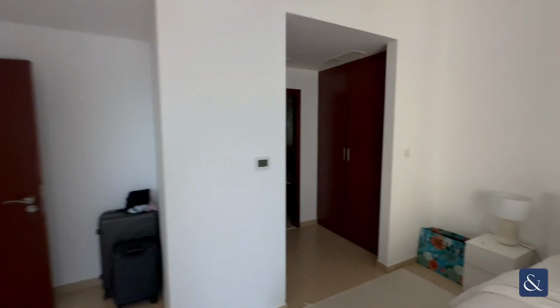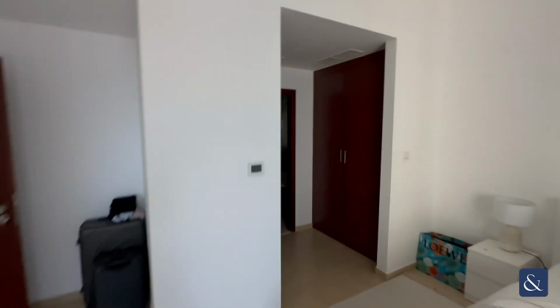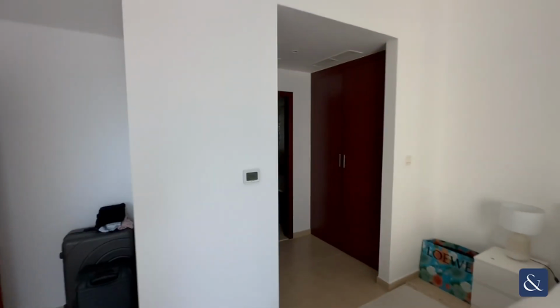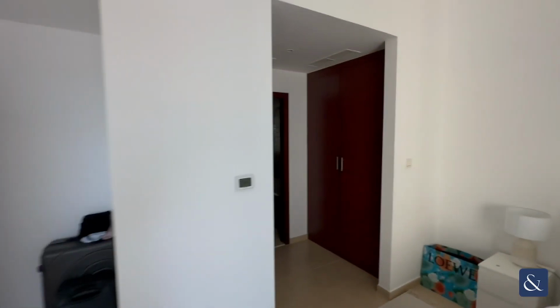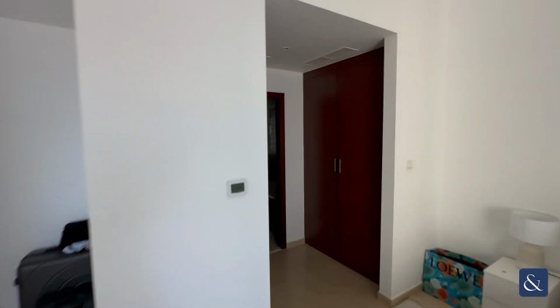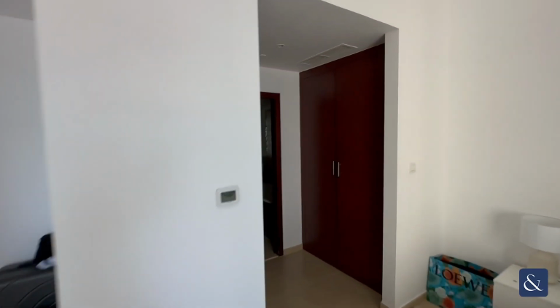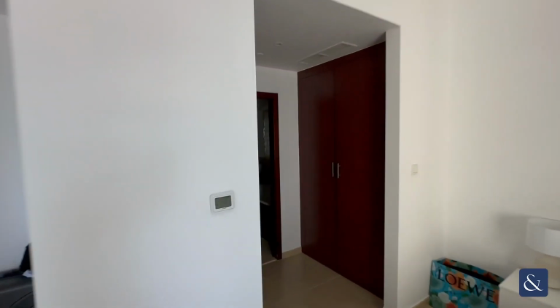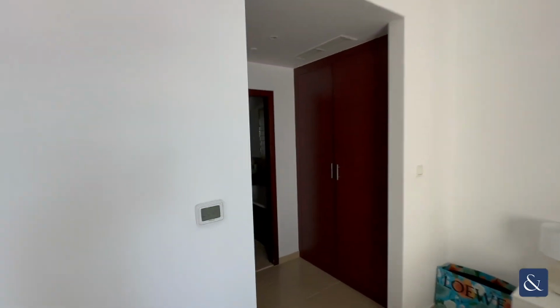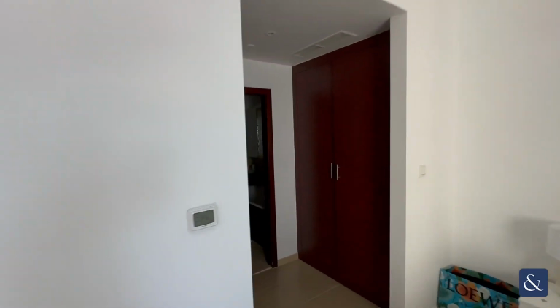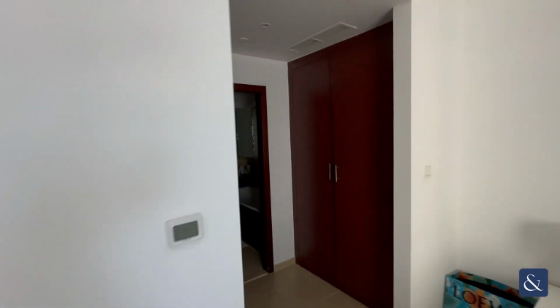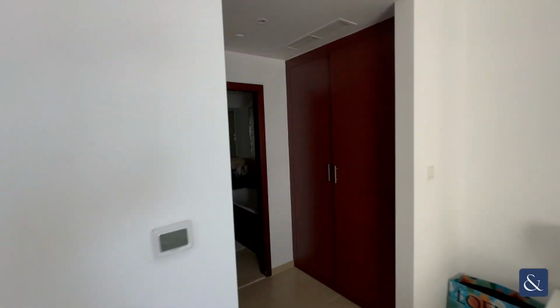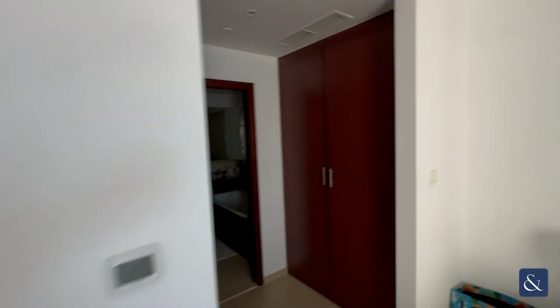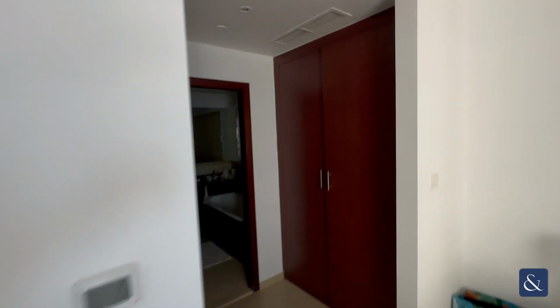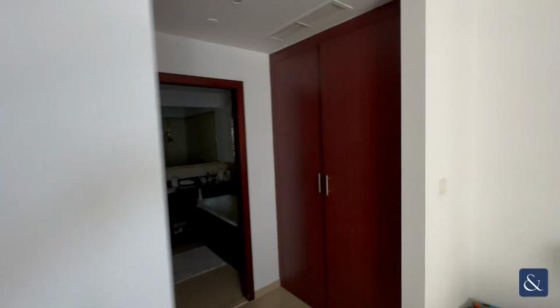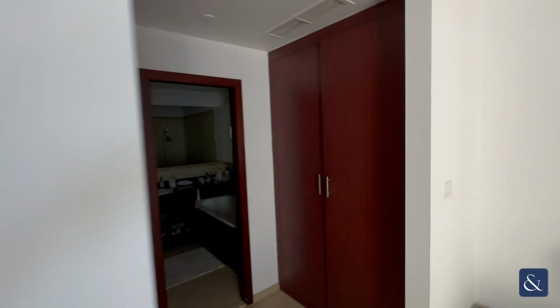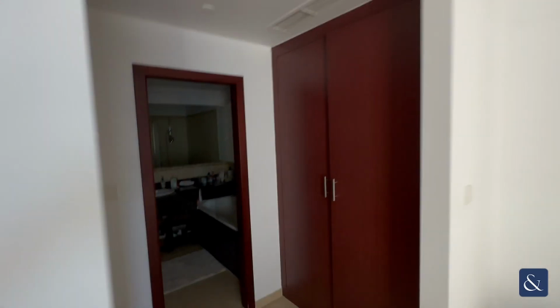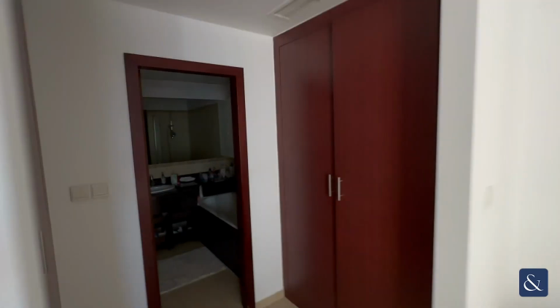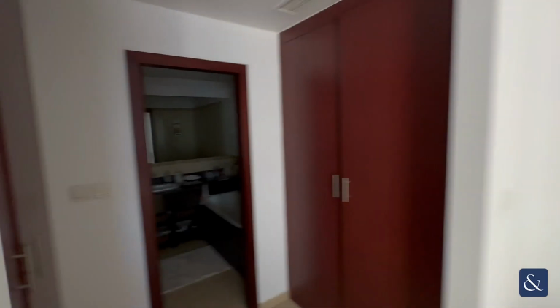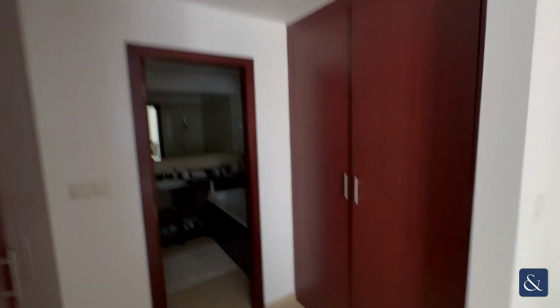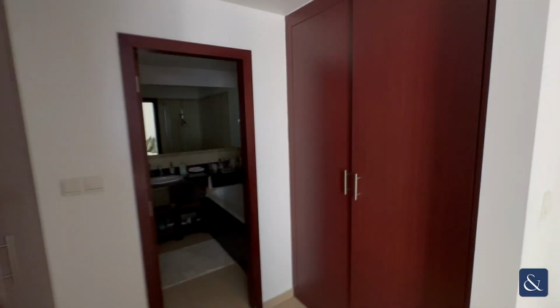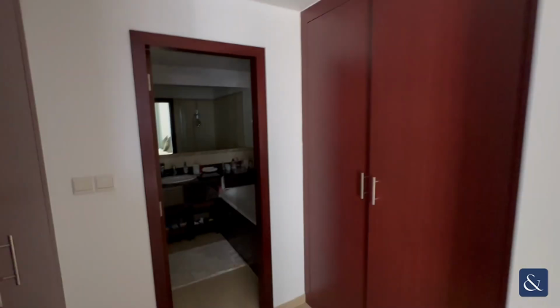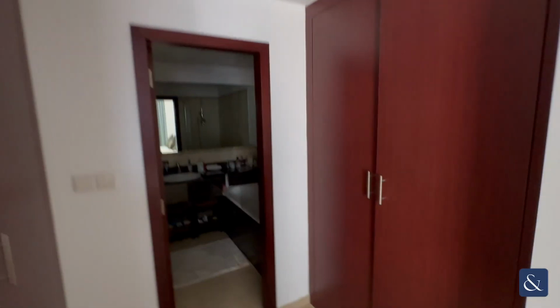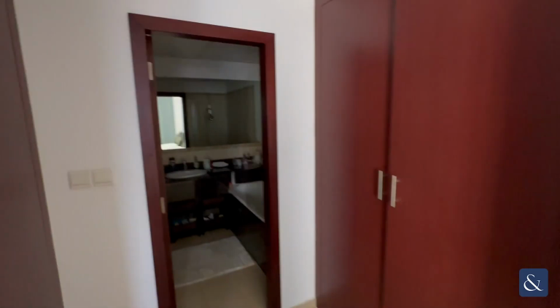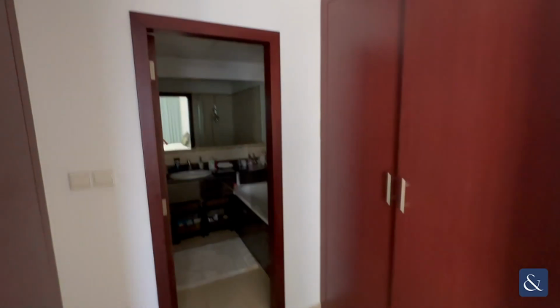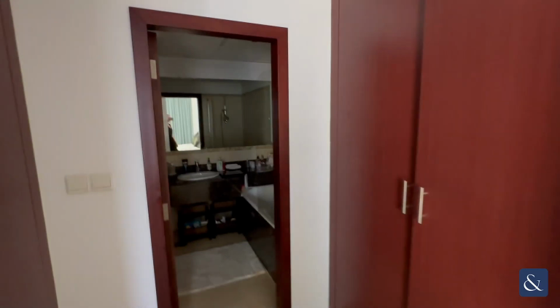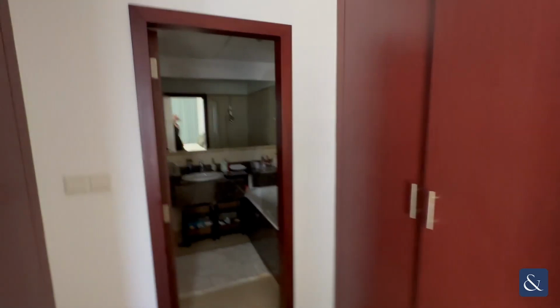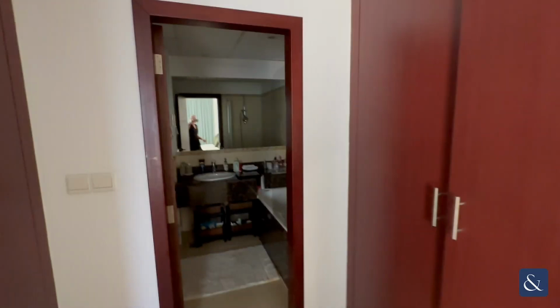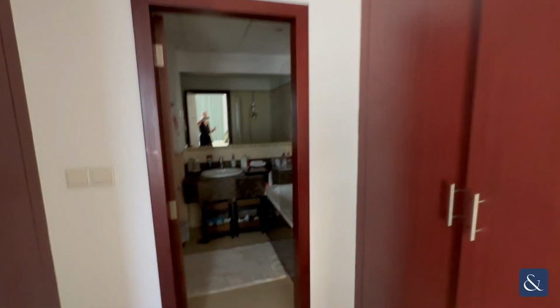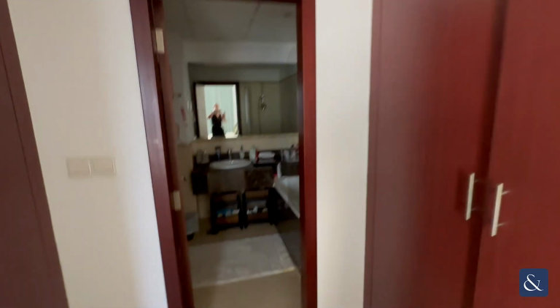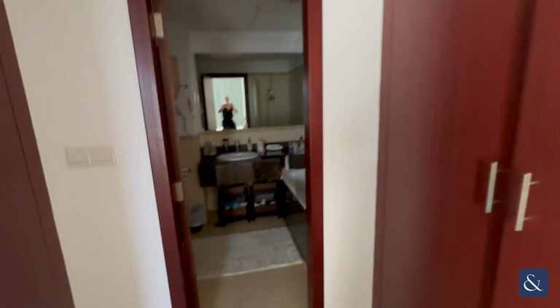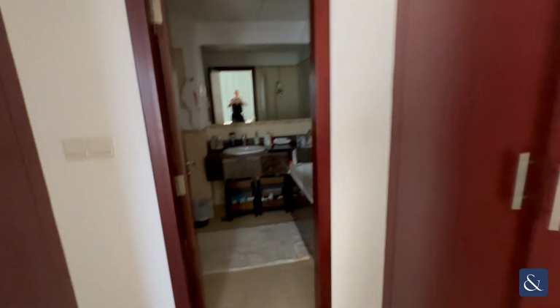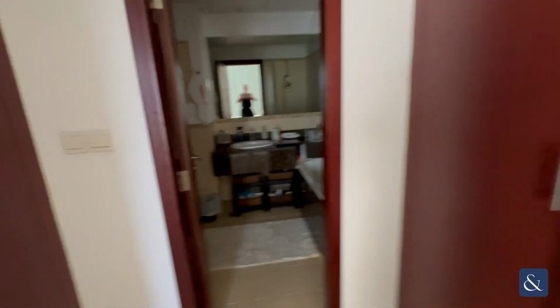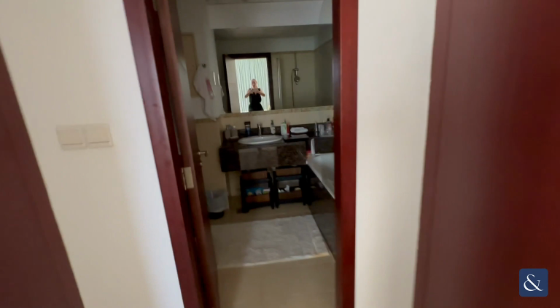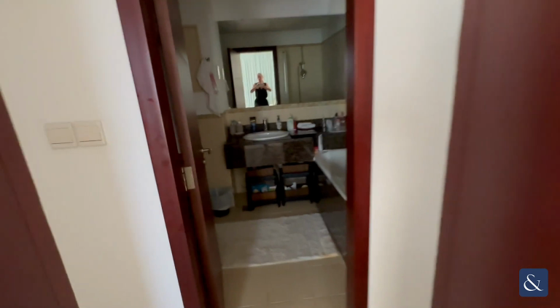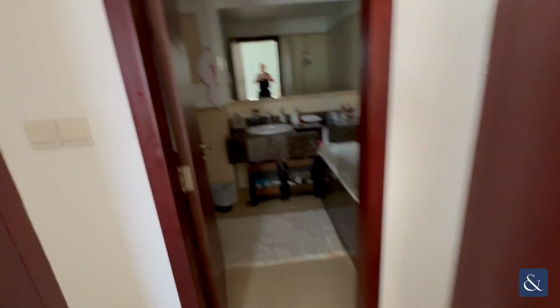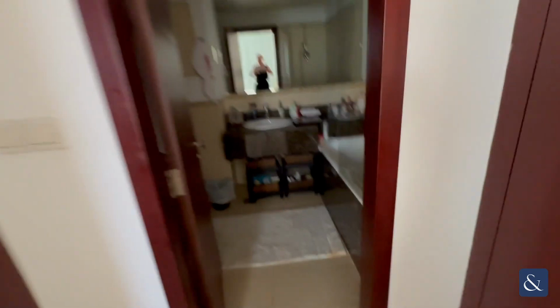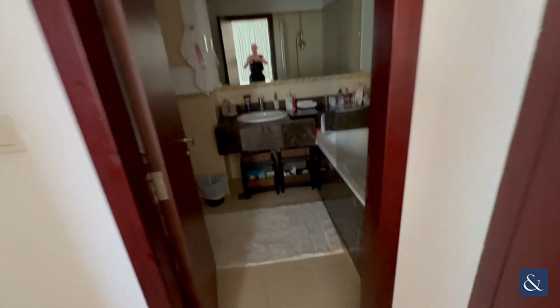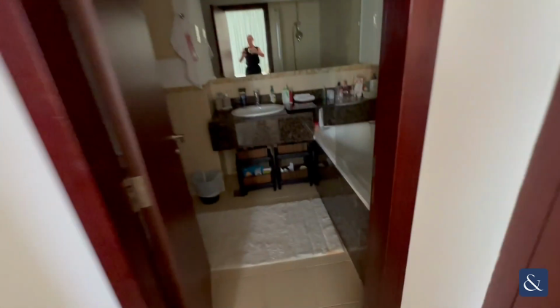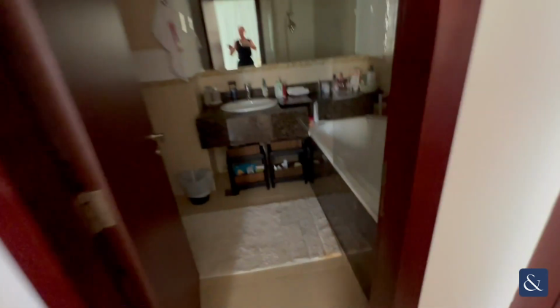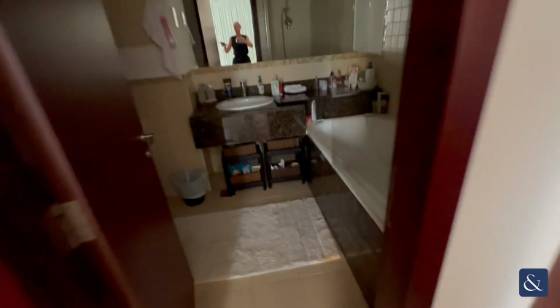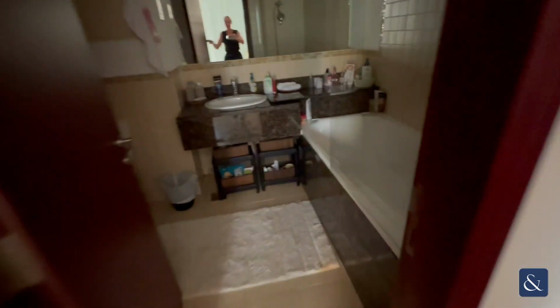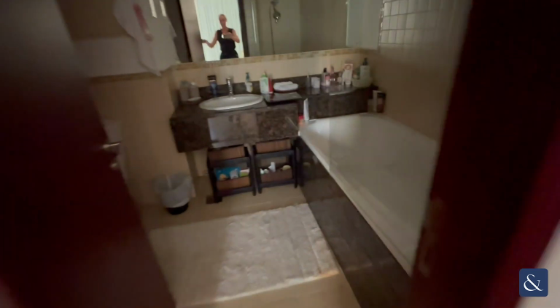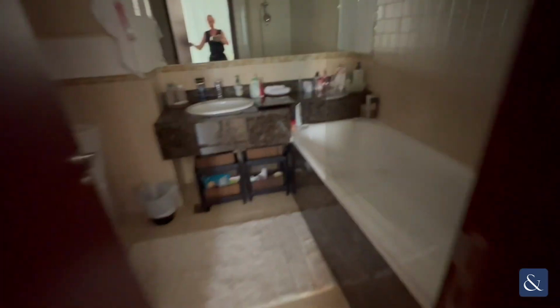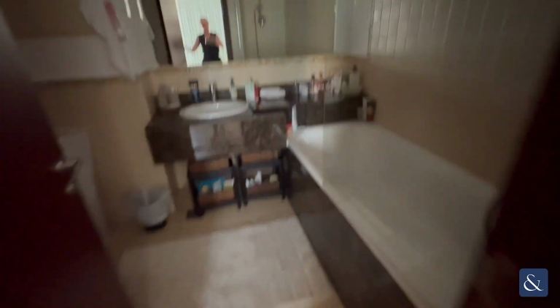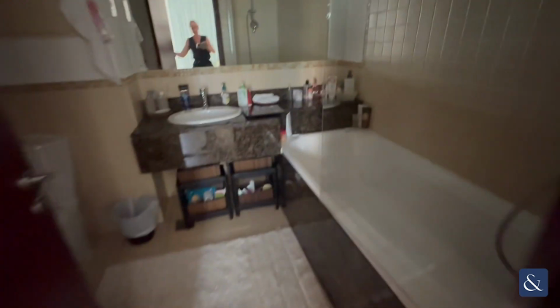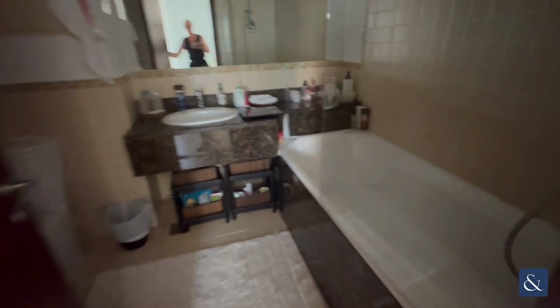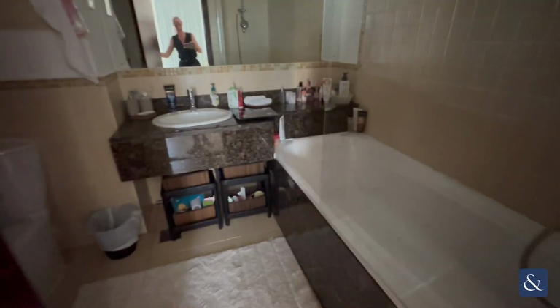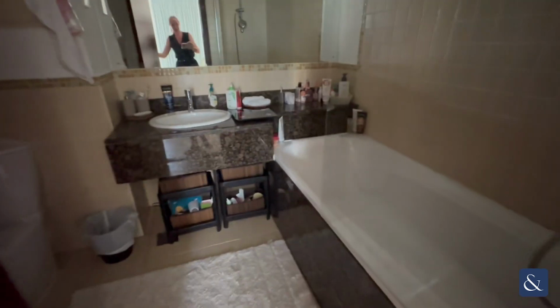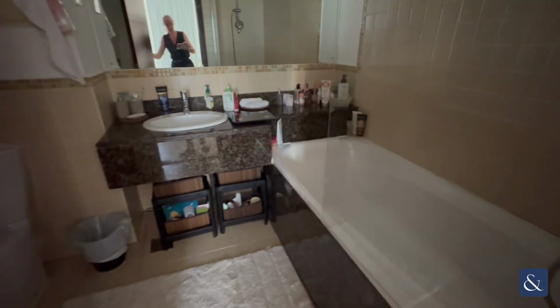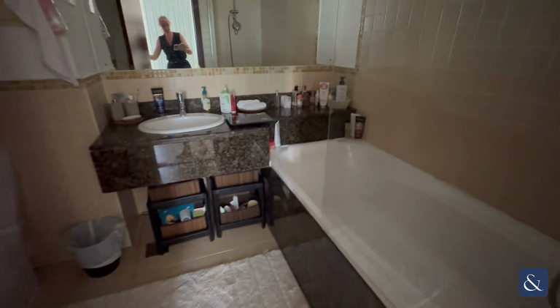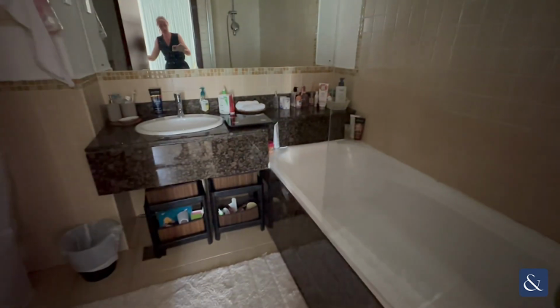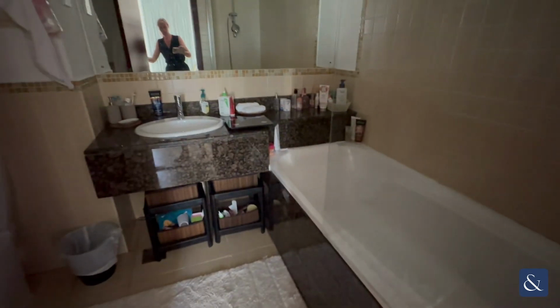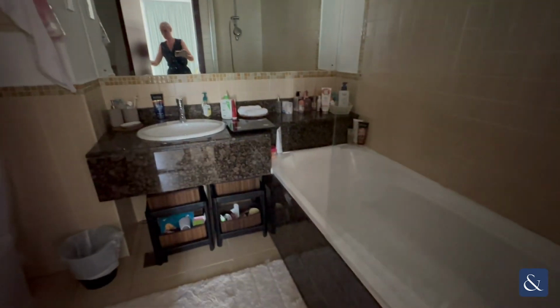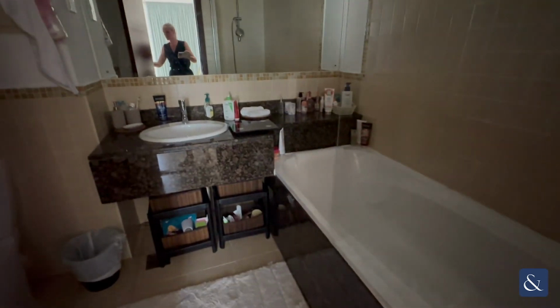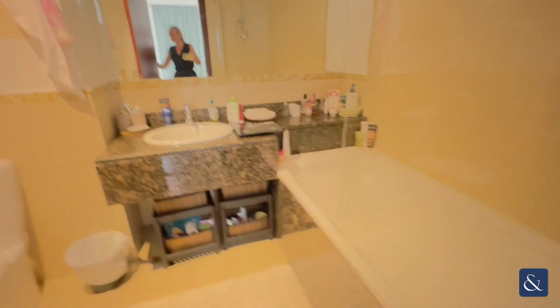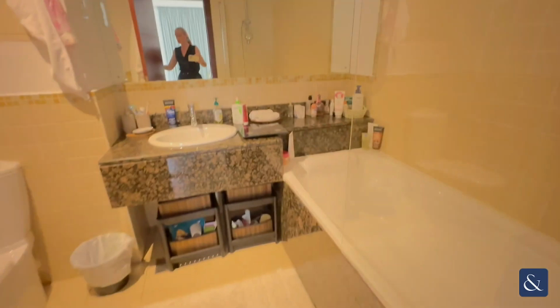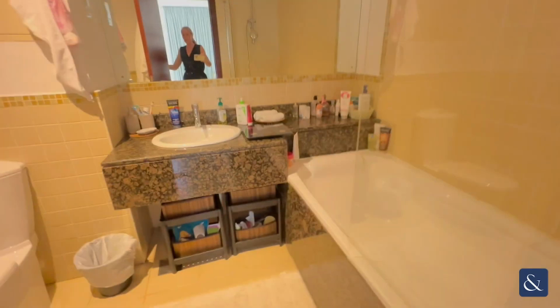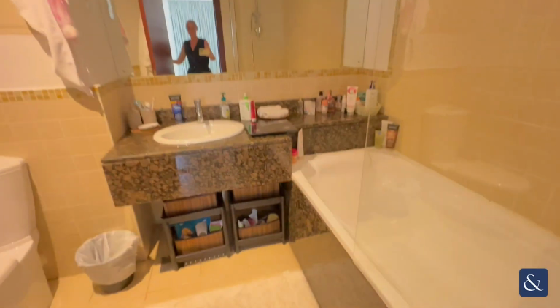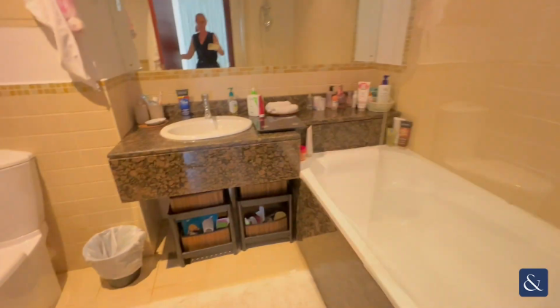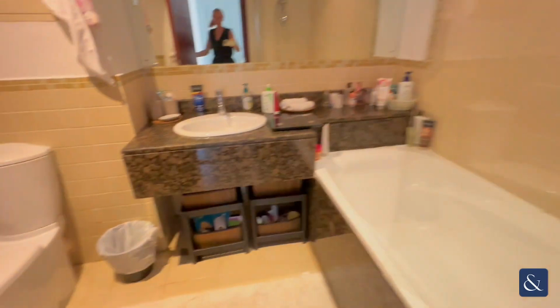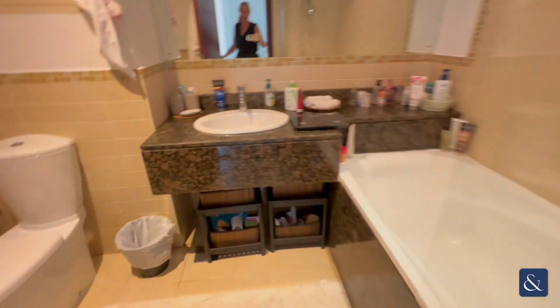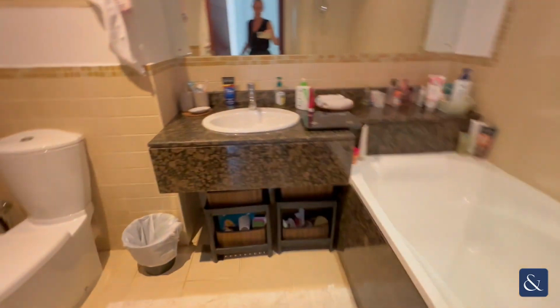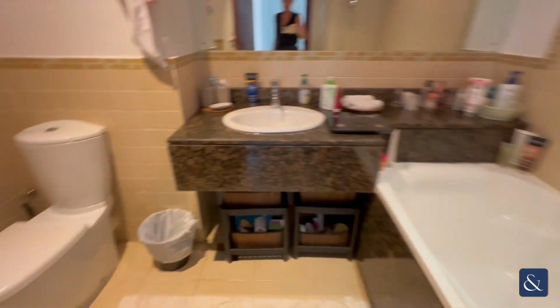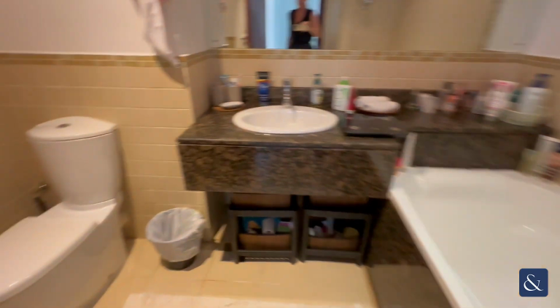Fitted wardrobes and an ensuite bathroom.